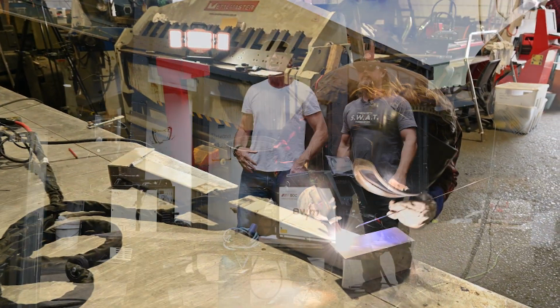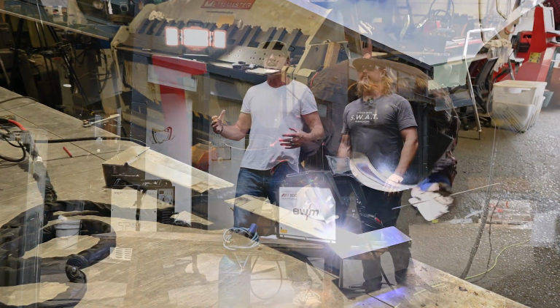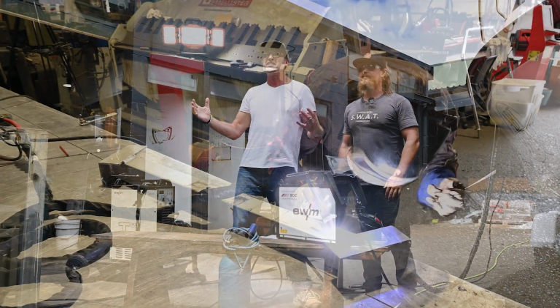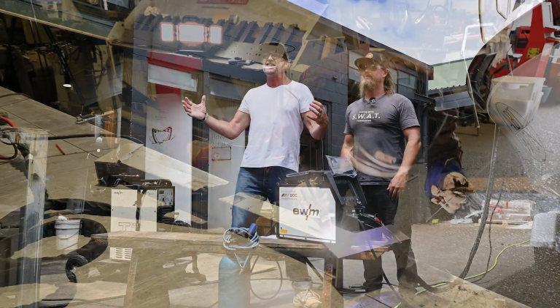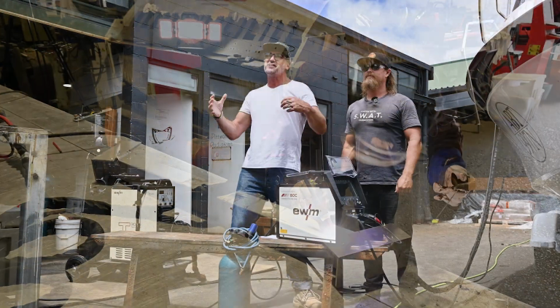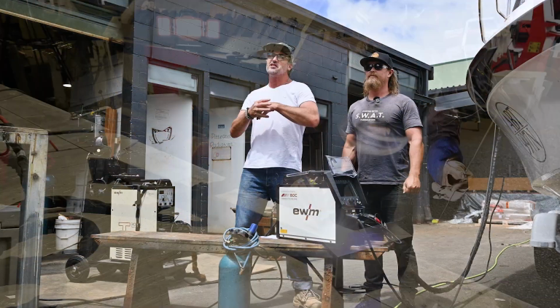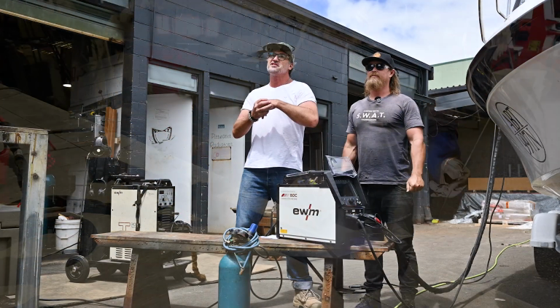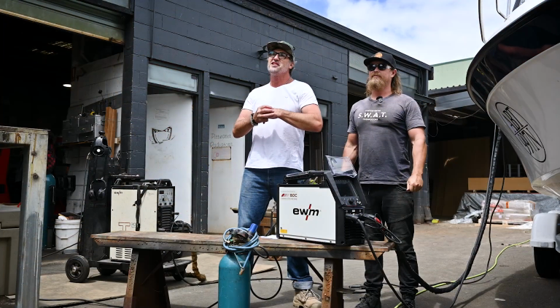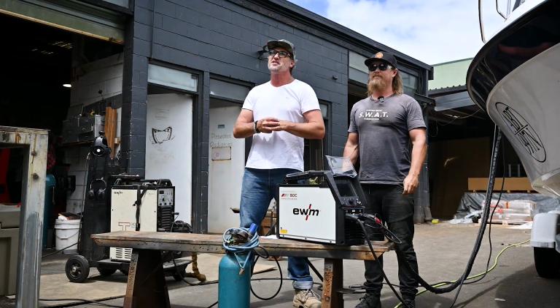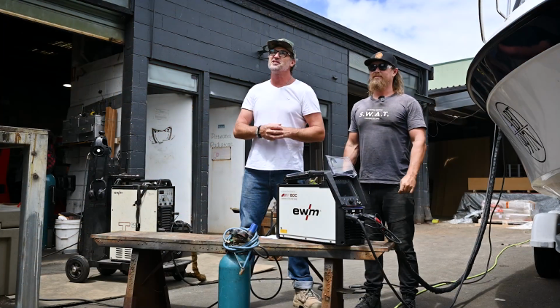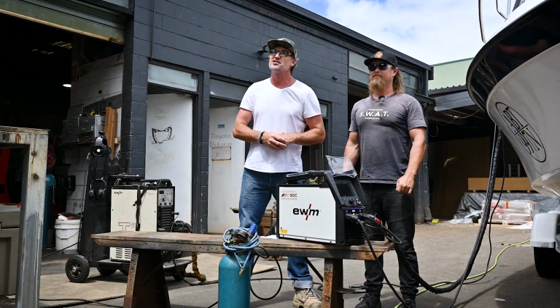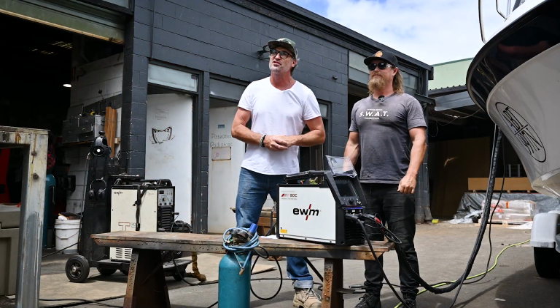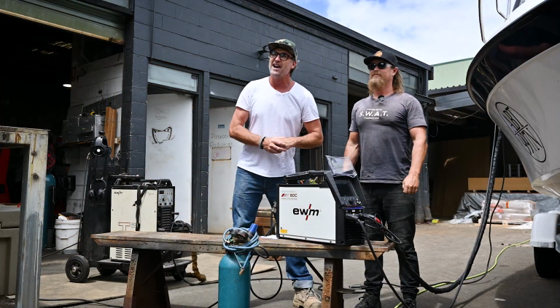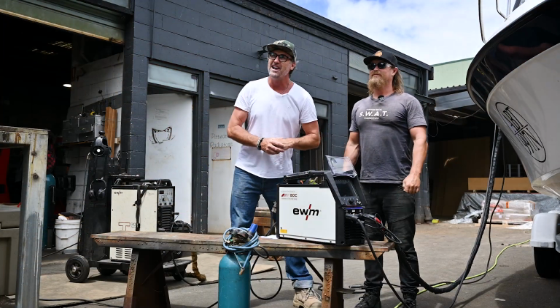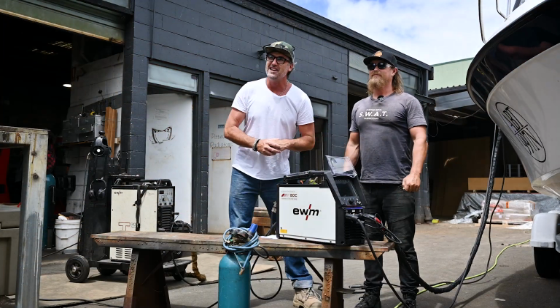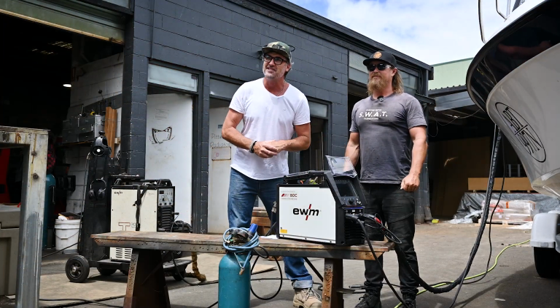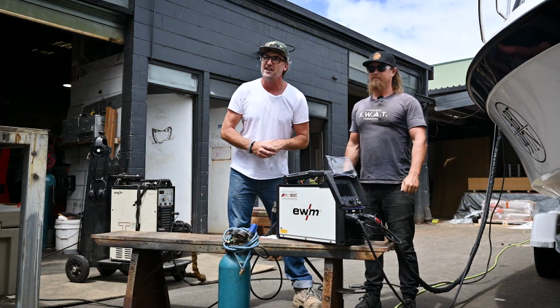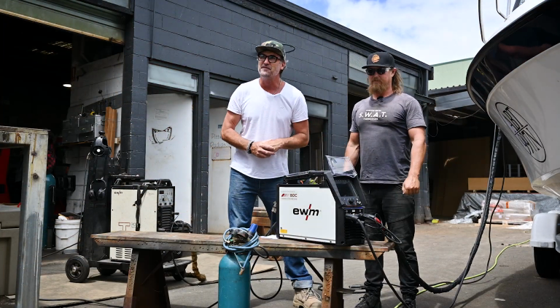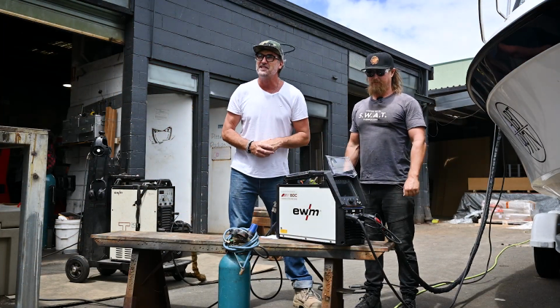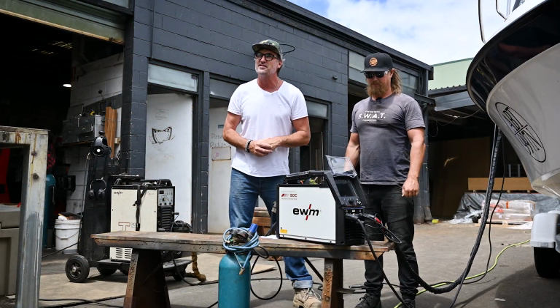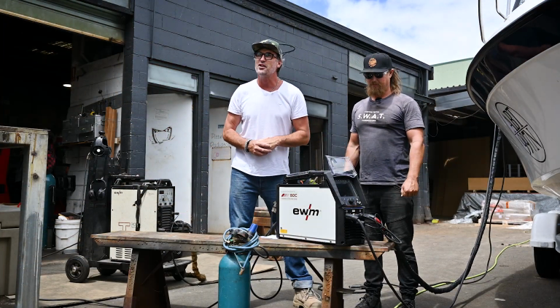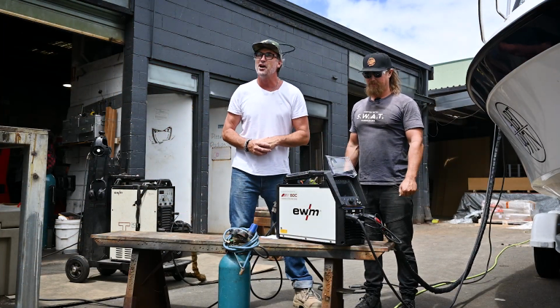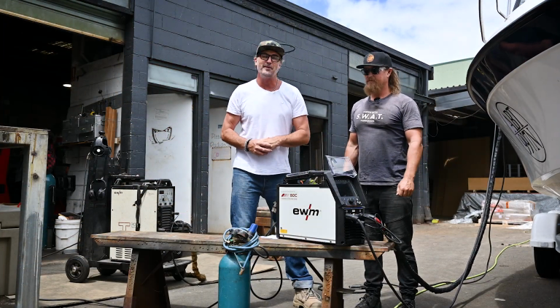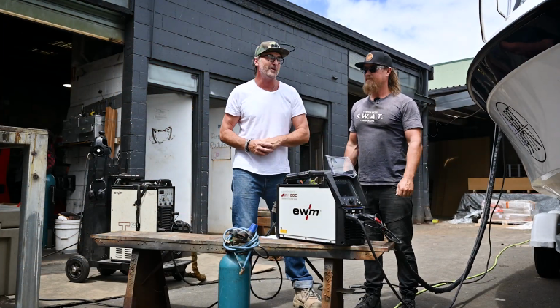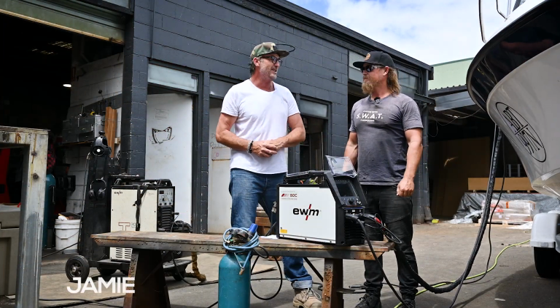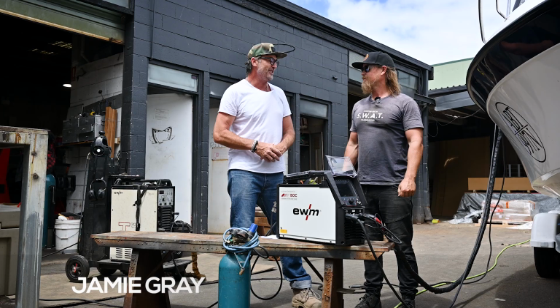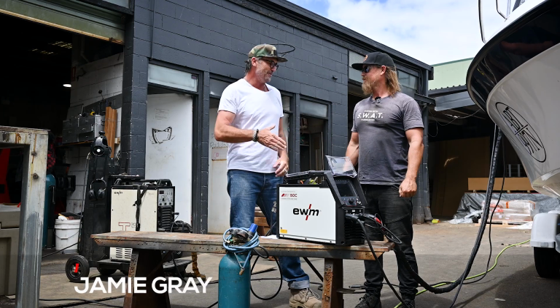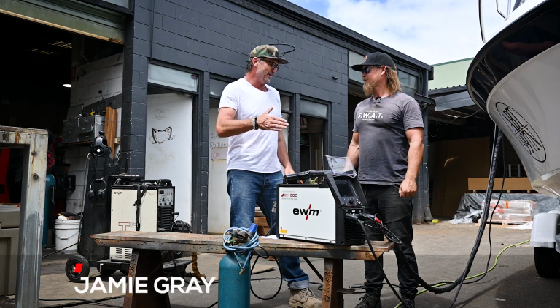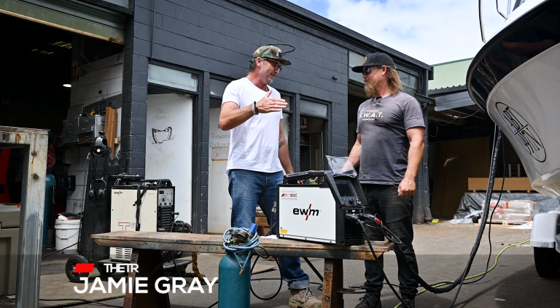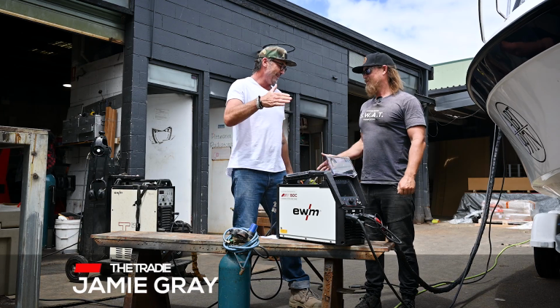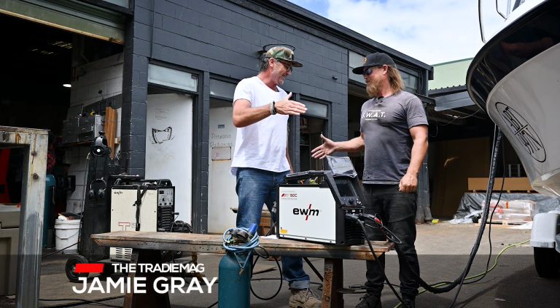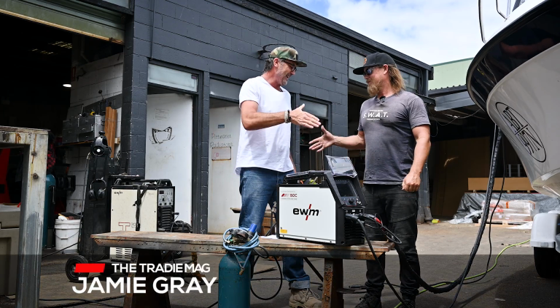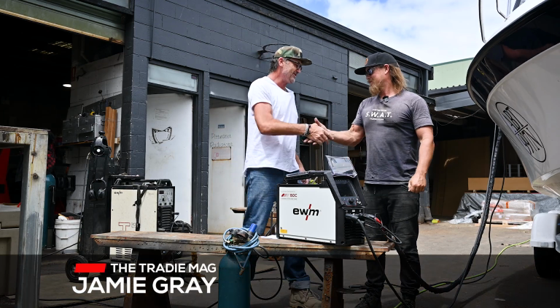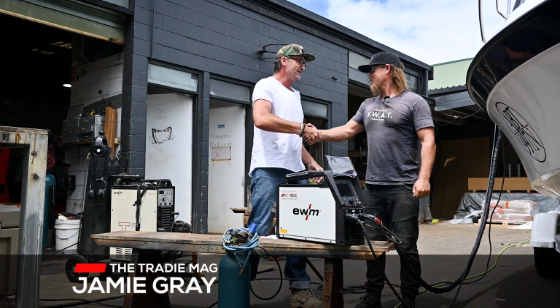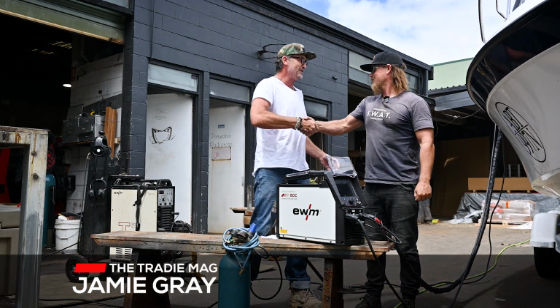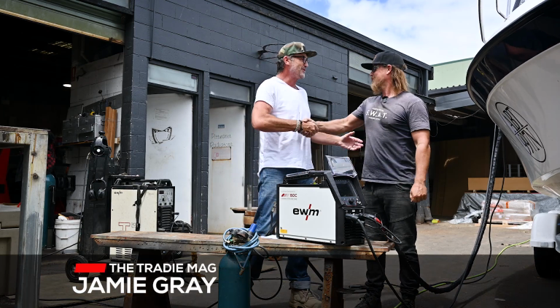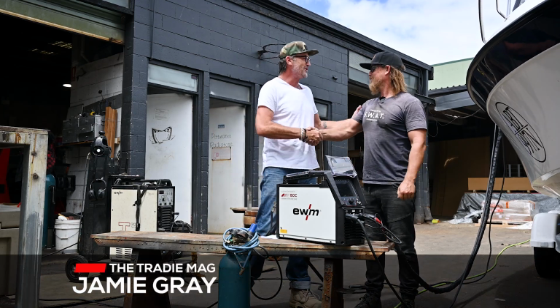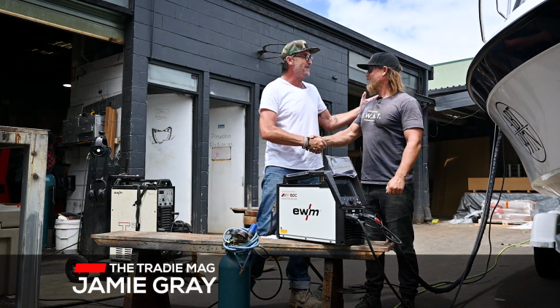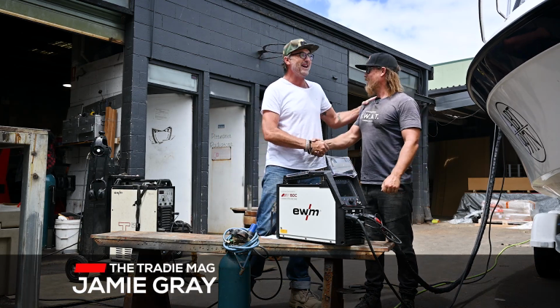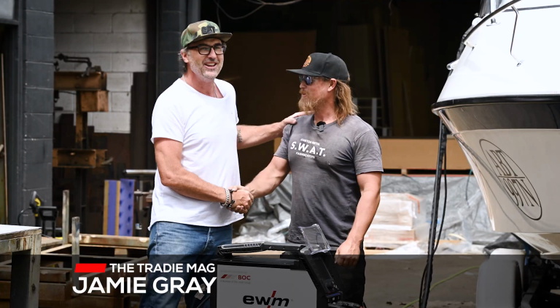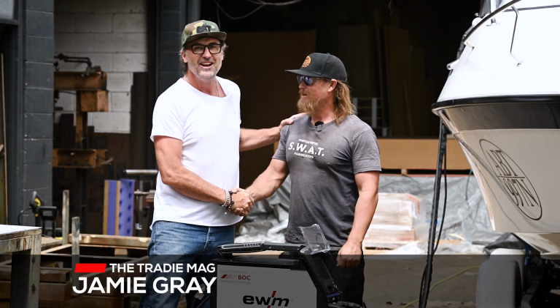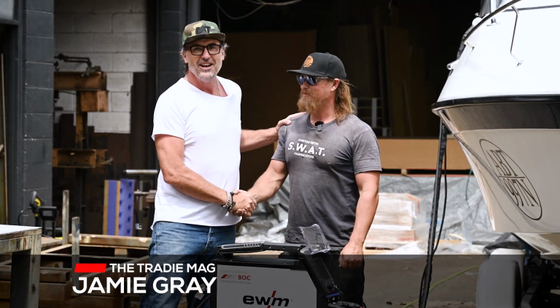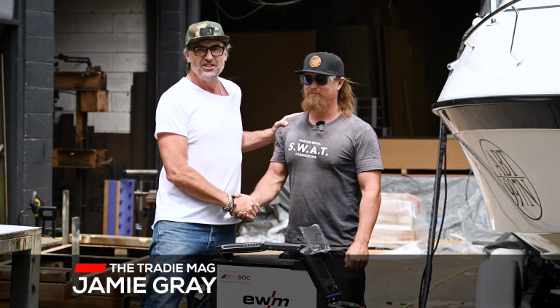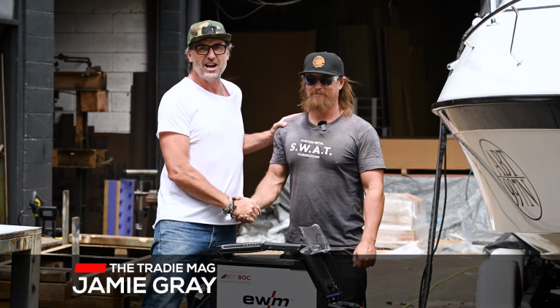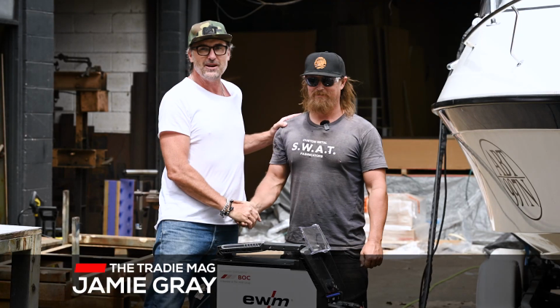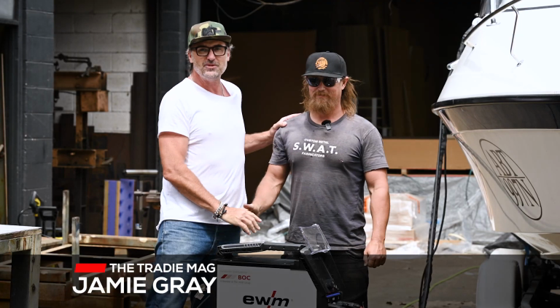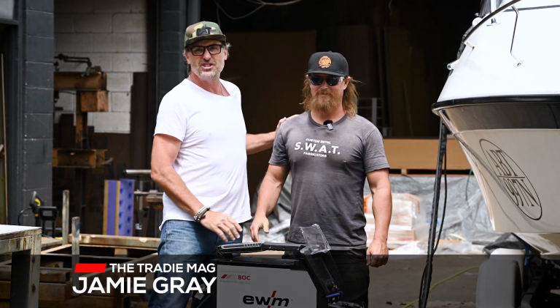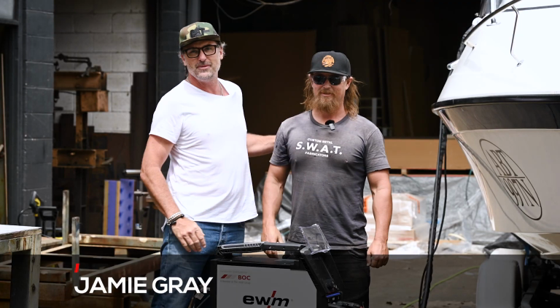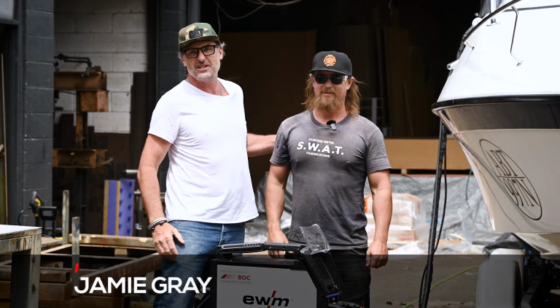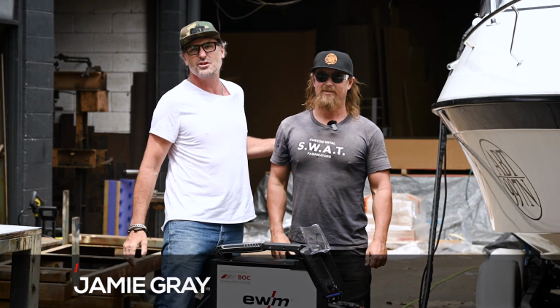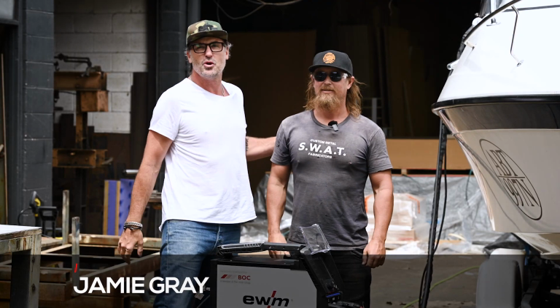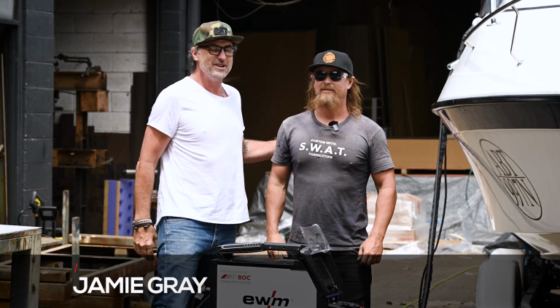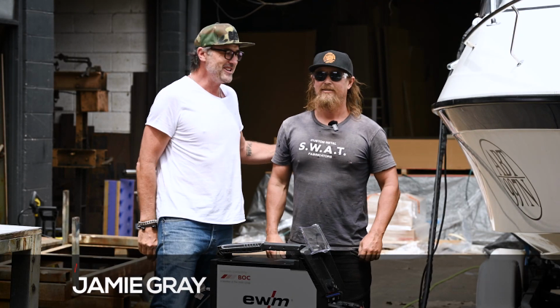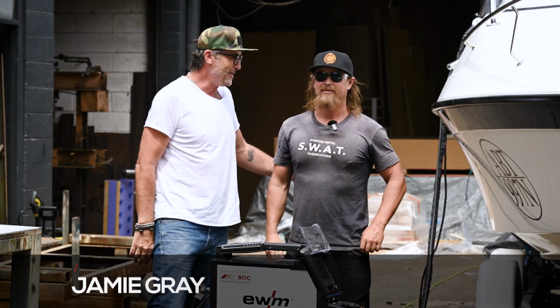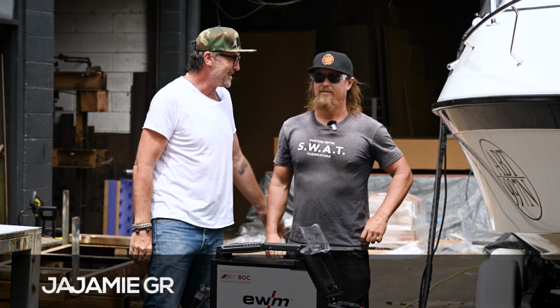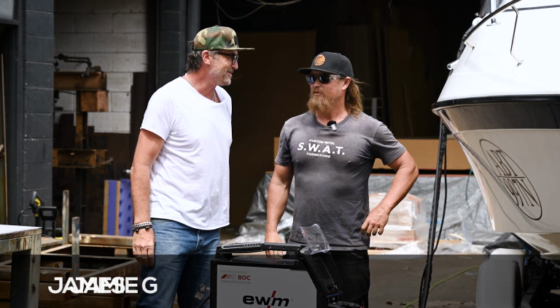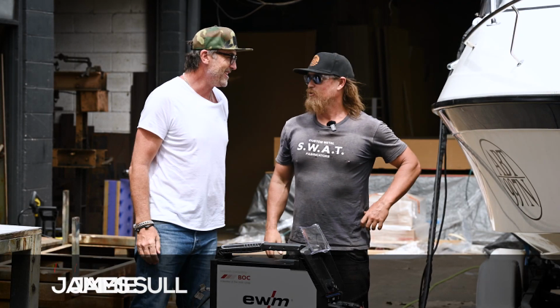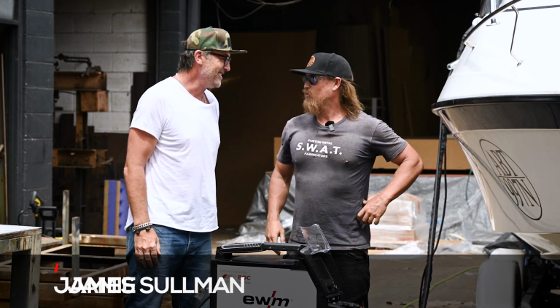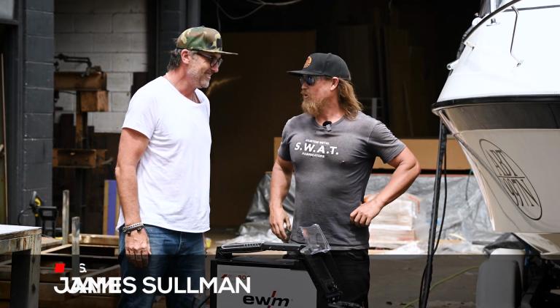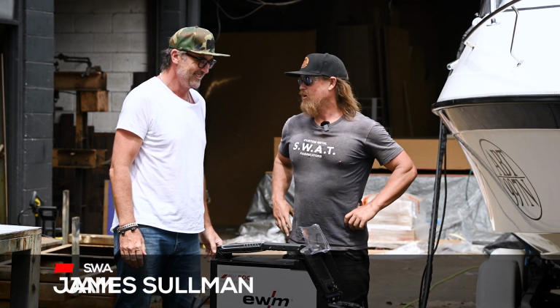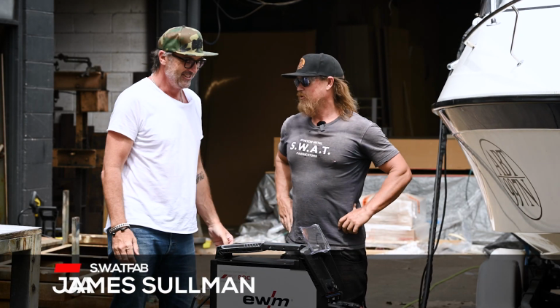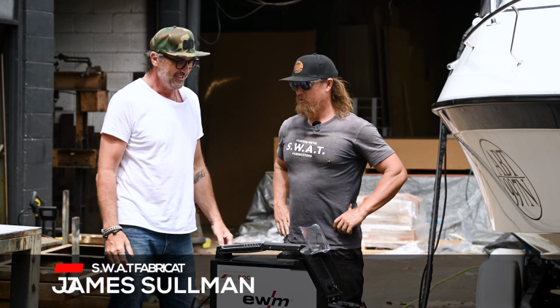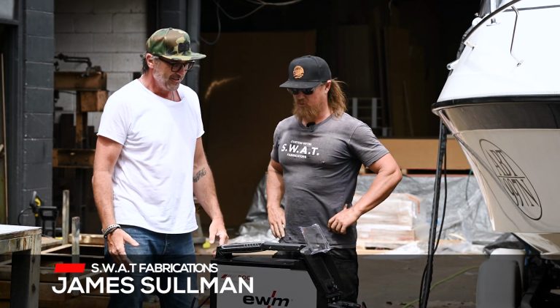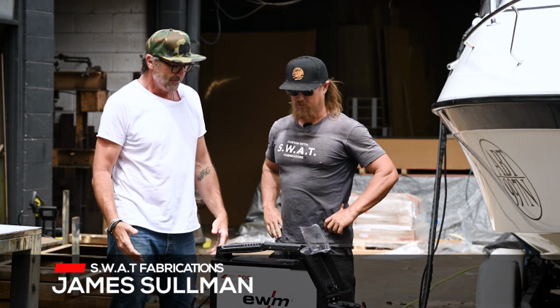Hey, good day guys and girls, it's tradie tough test time, and I'm down here at Monervale catching up with my good mate. James, Jimmy Sulman, how are you bro? Good bro, really good.